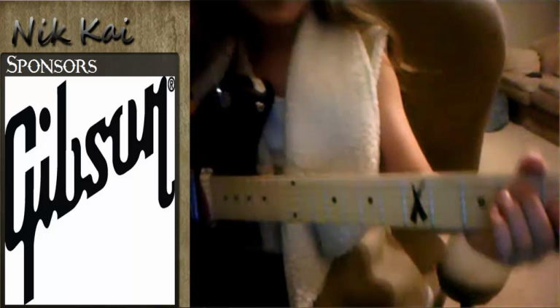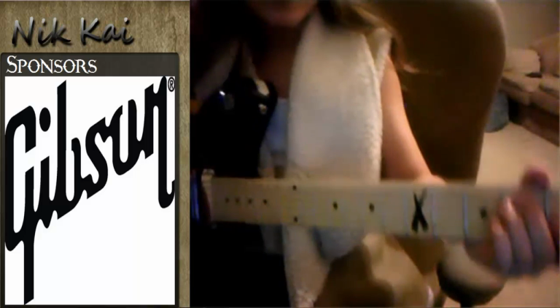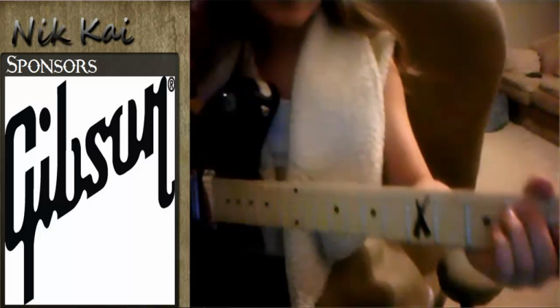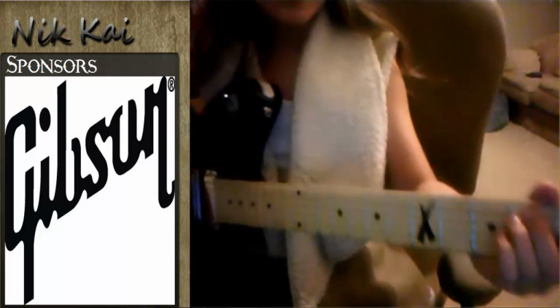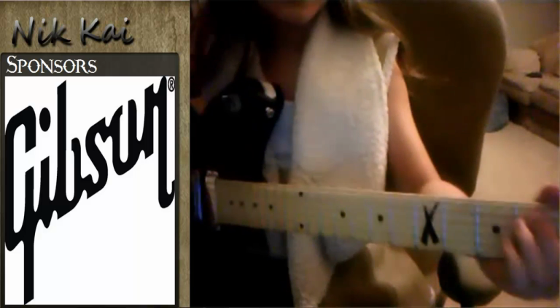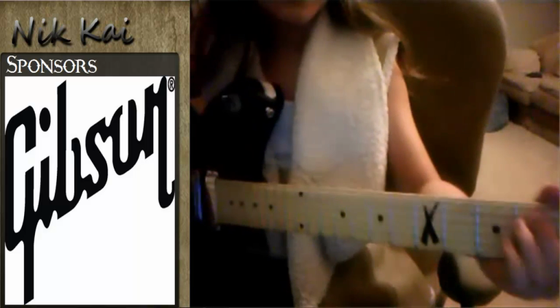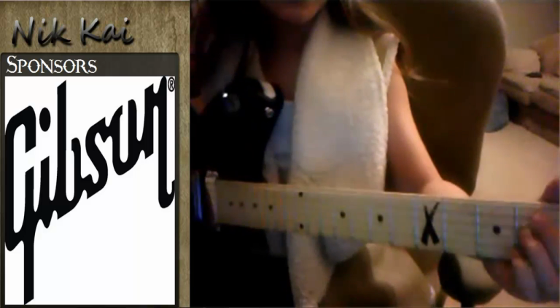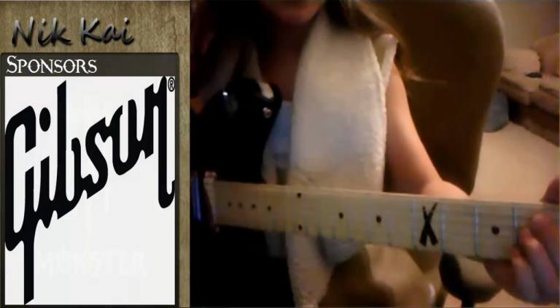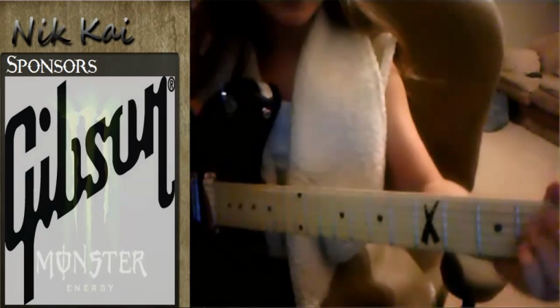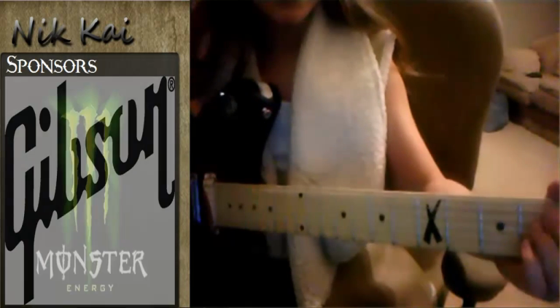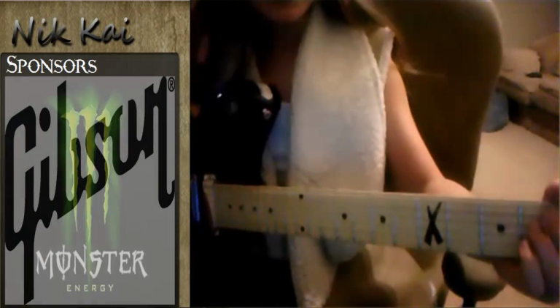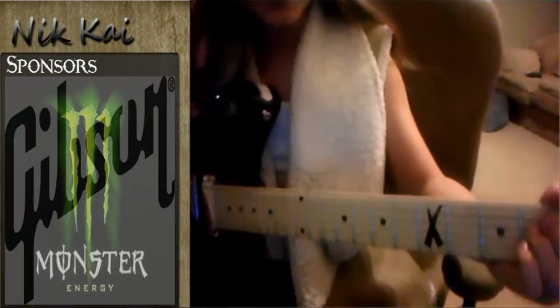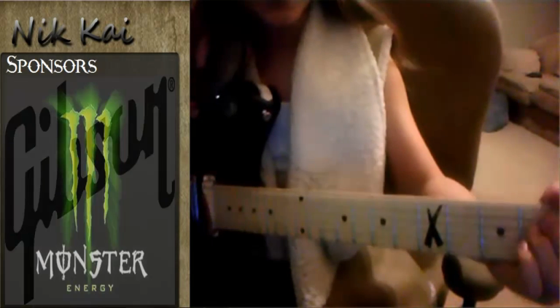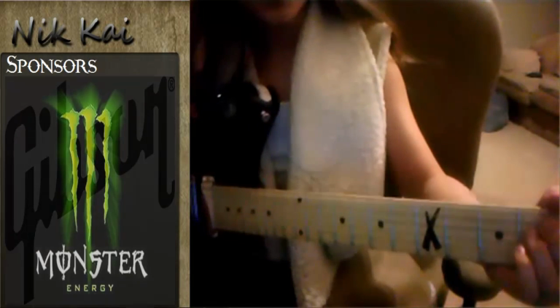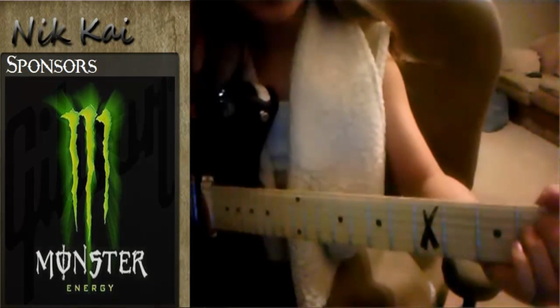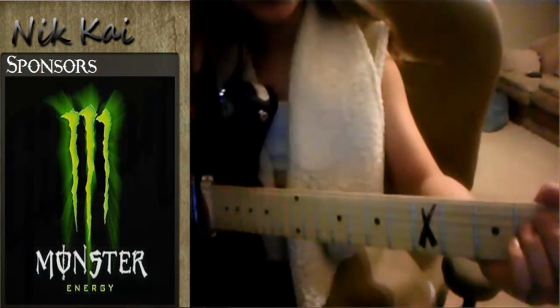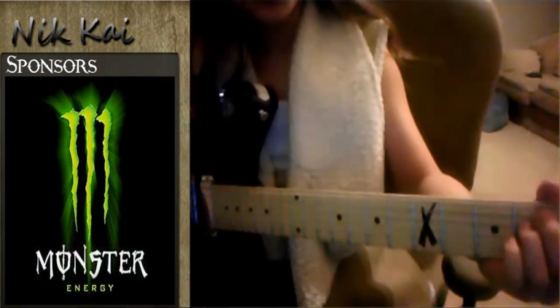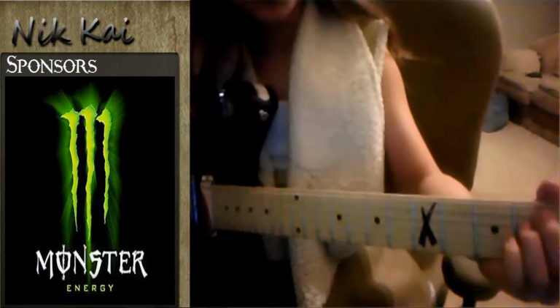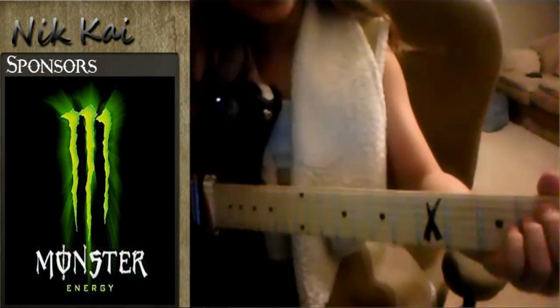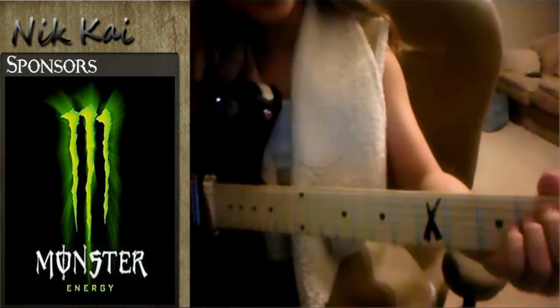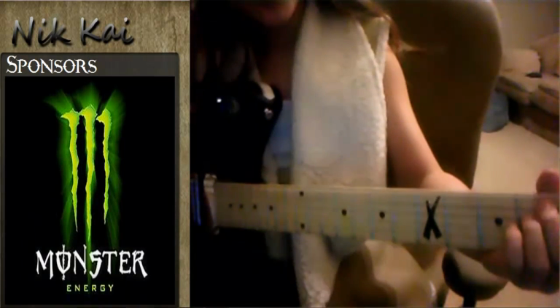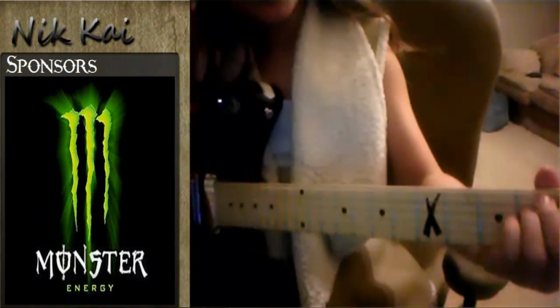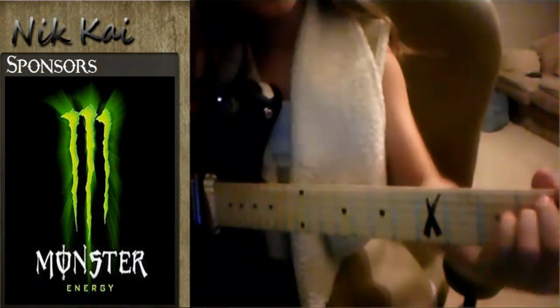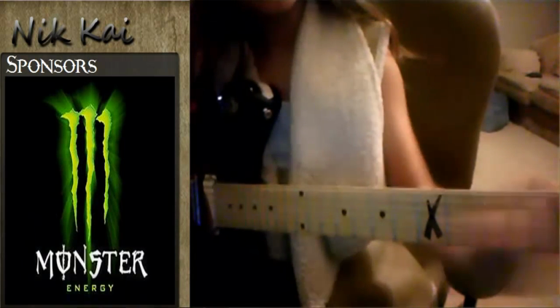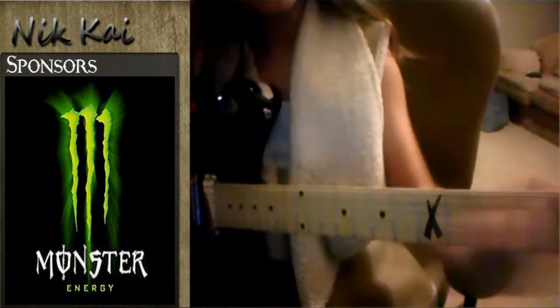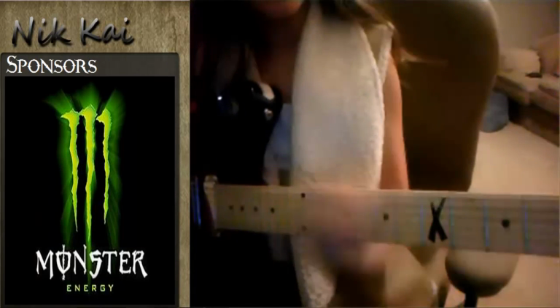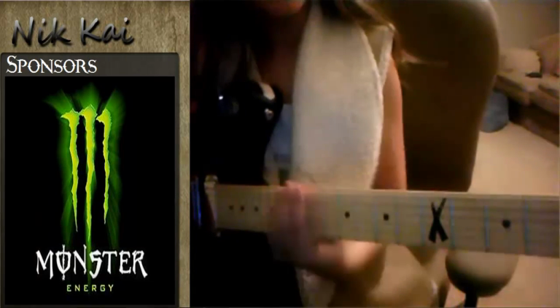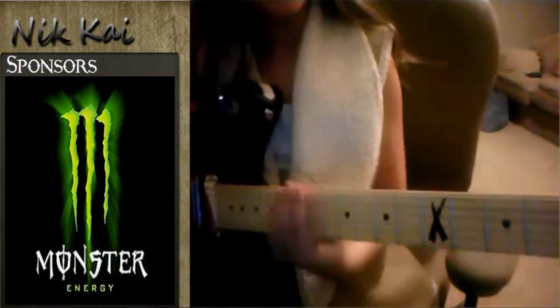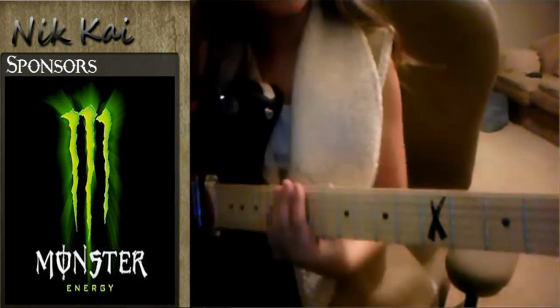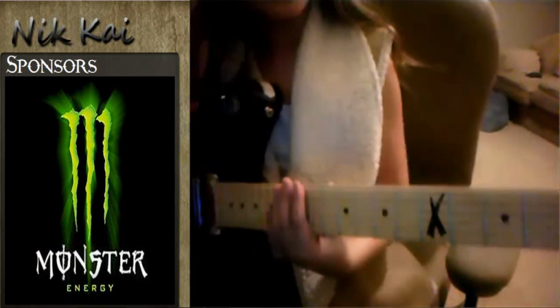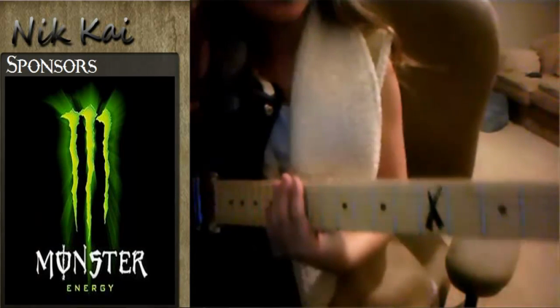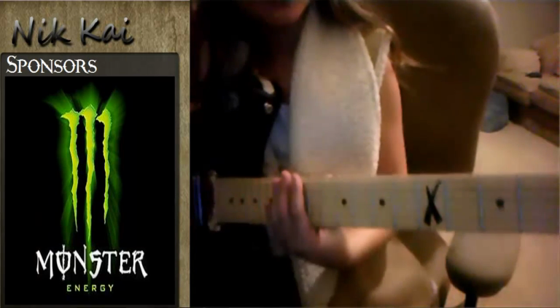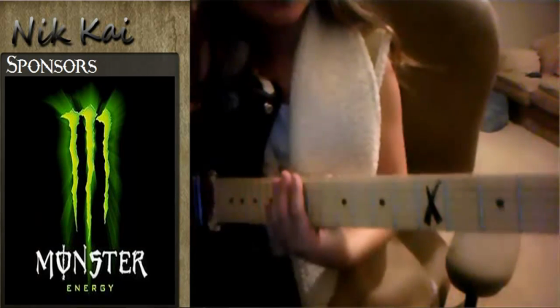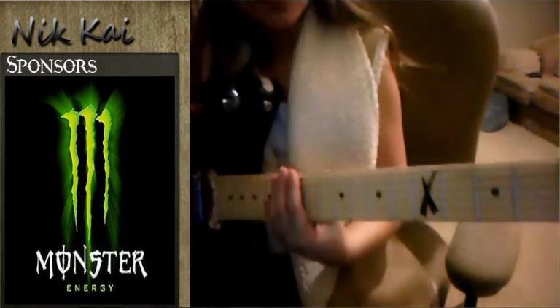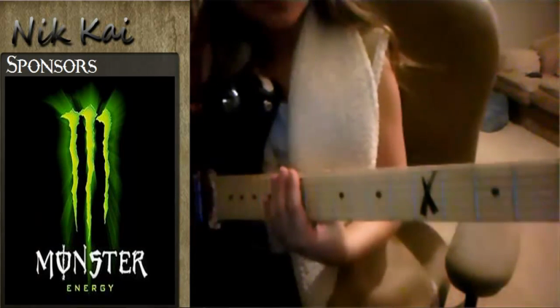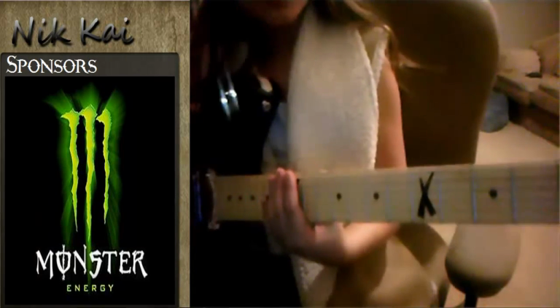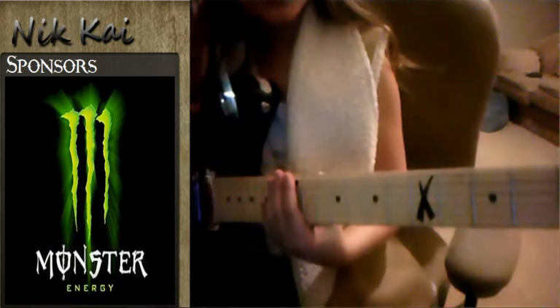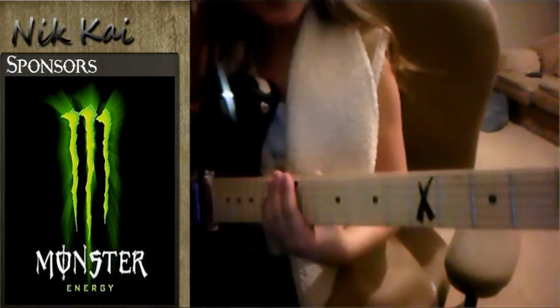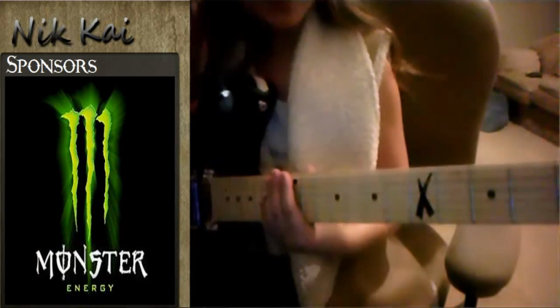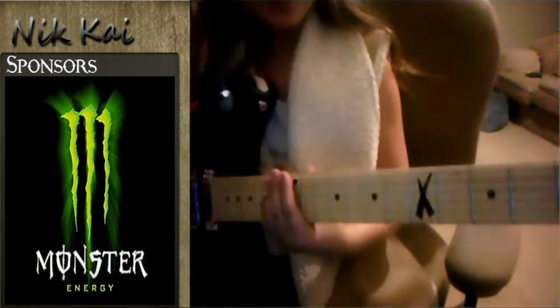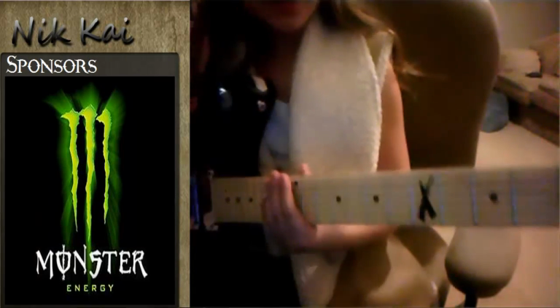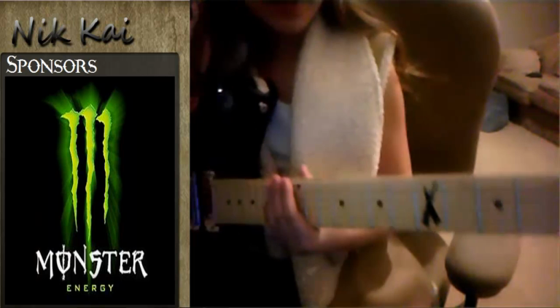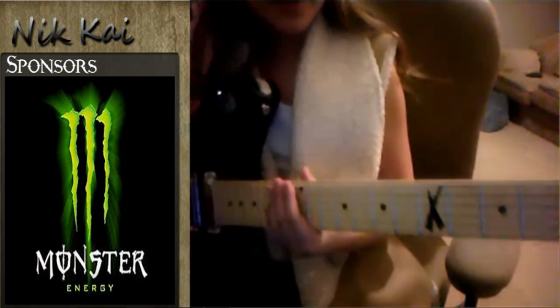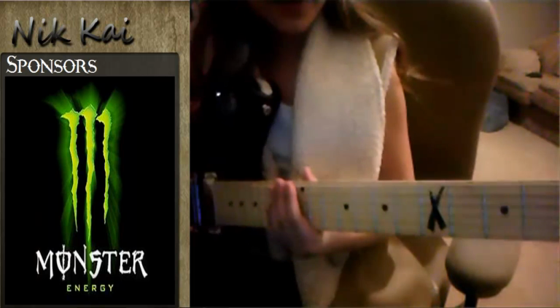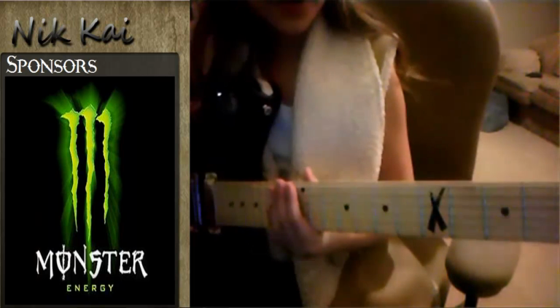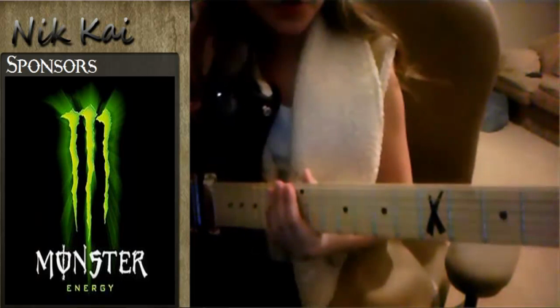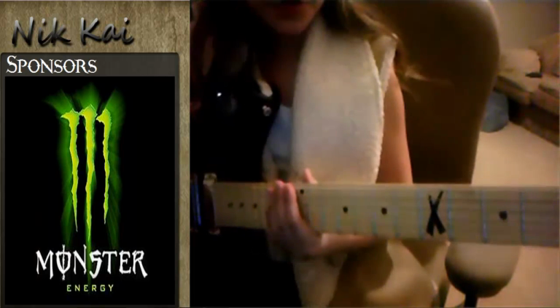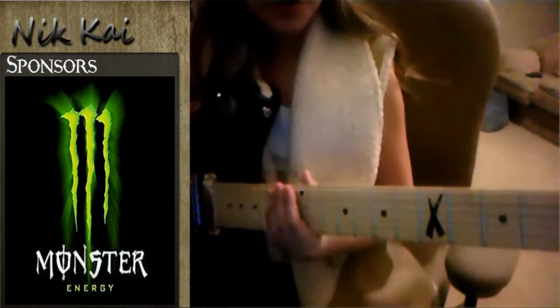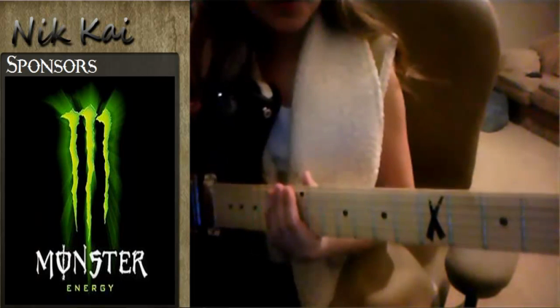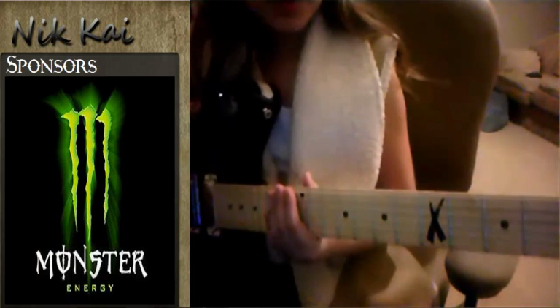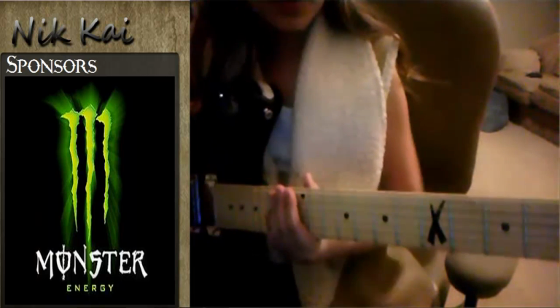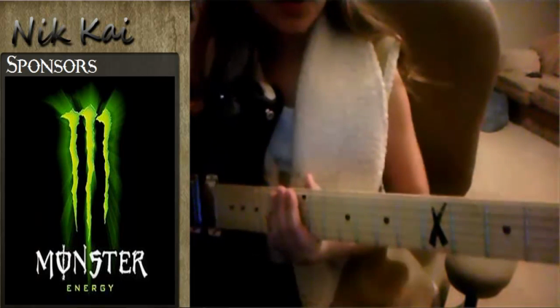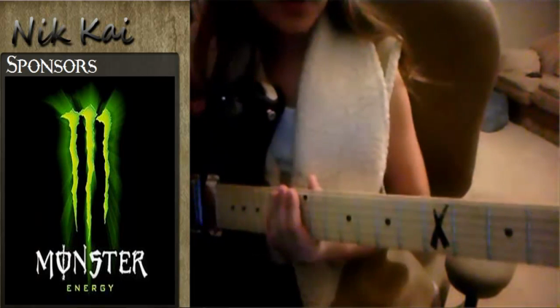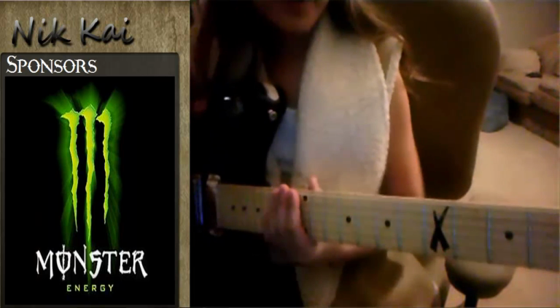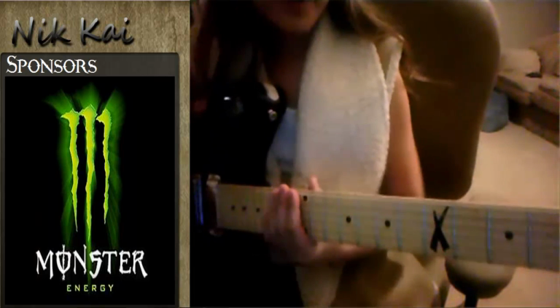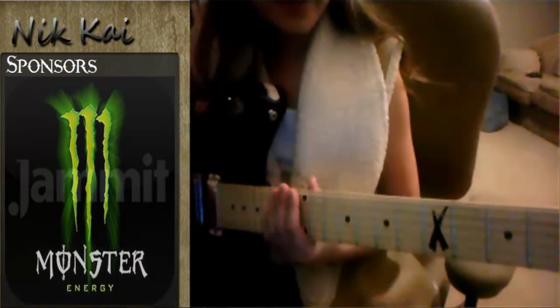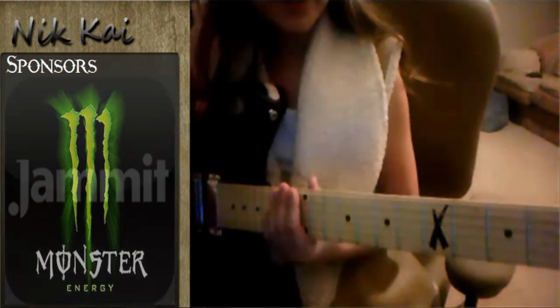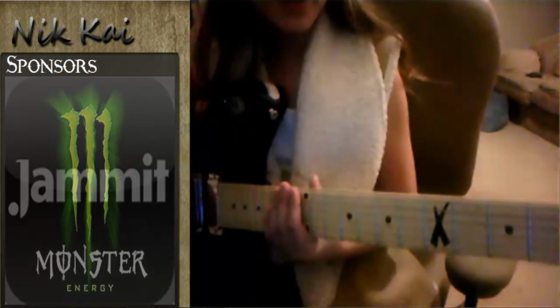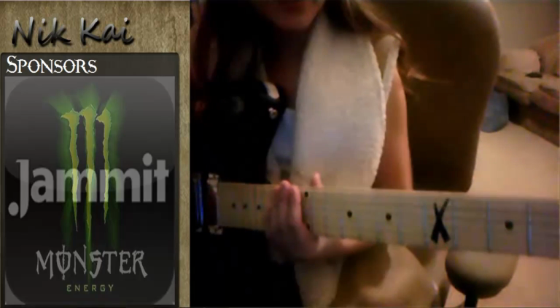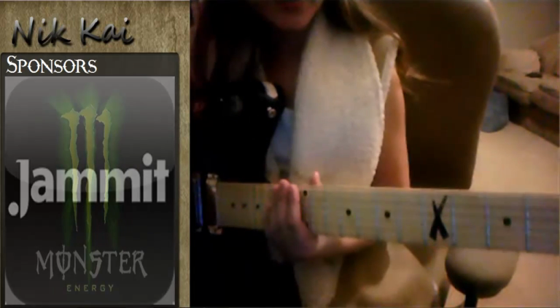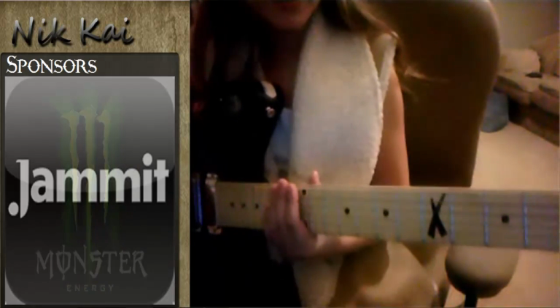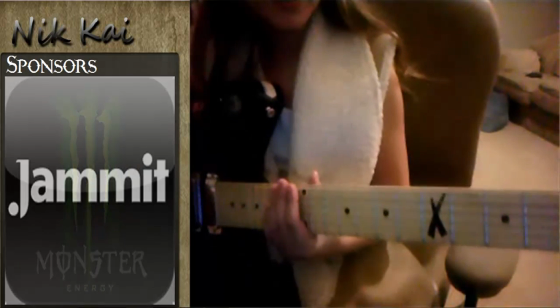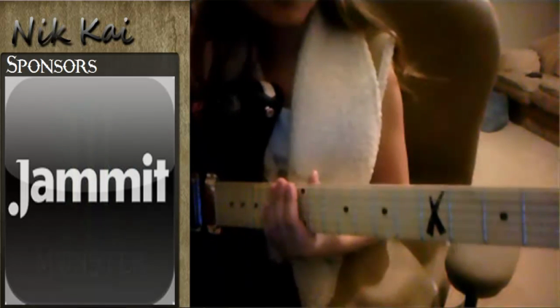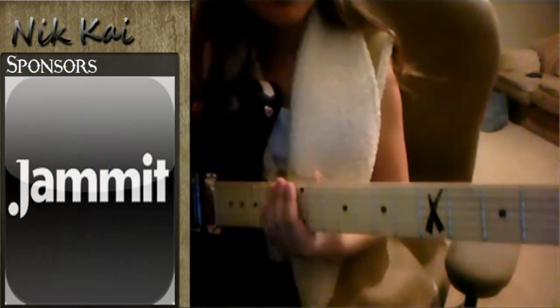Hey, my name is Nick Kai and today I'm going to show you about scales. The scale I'm going to show you is called the pentatonic scale.